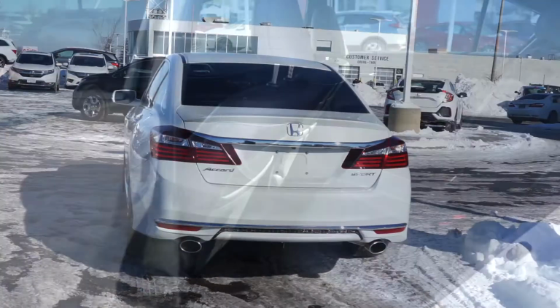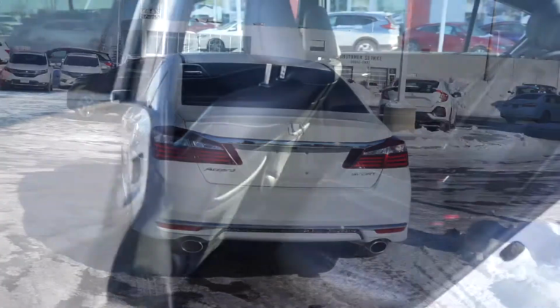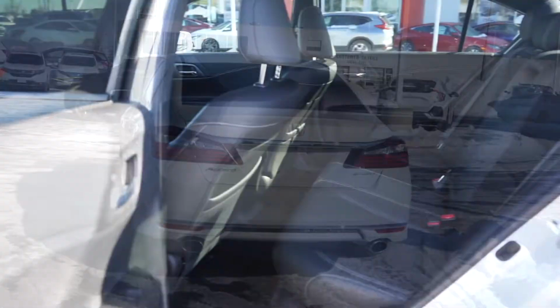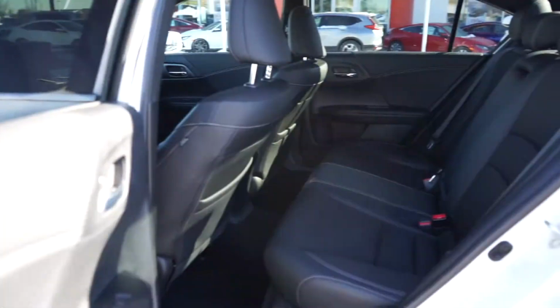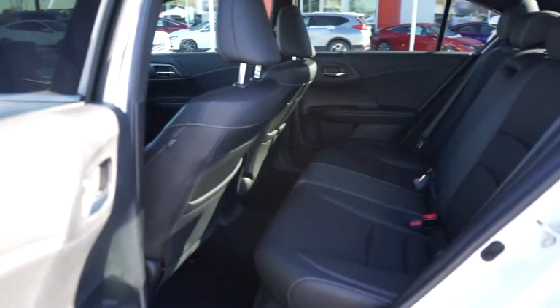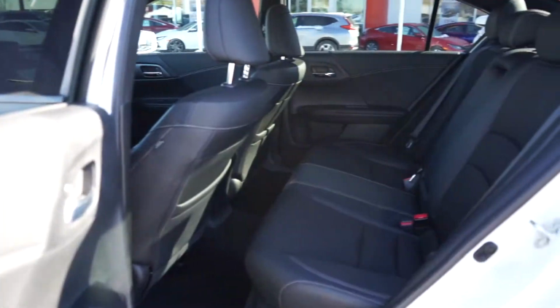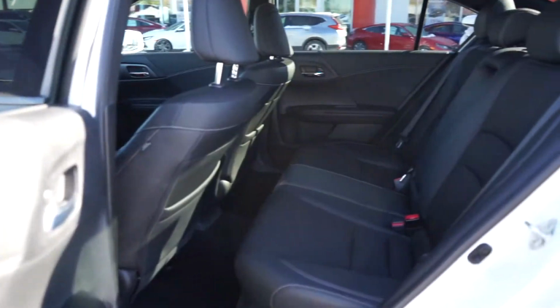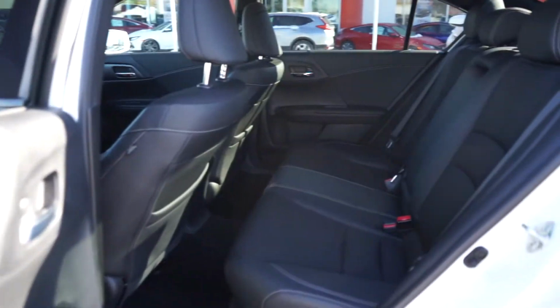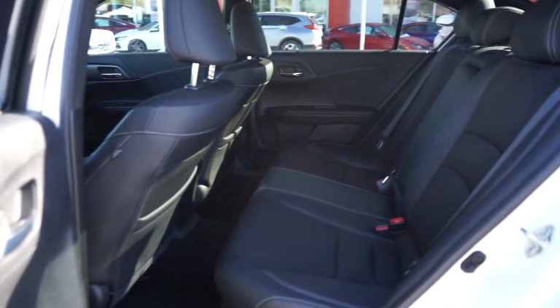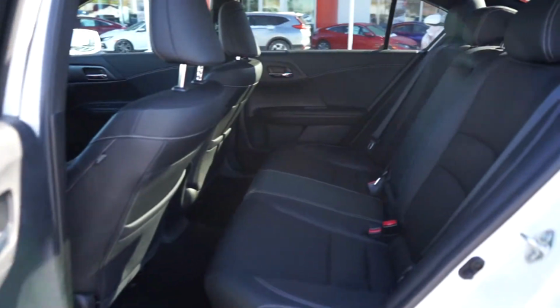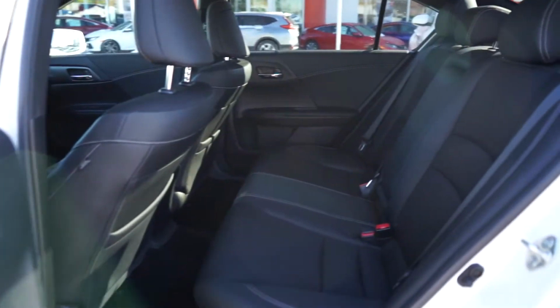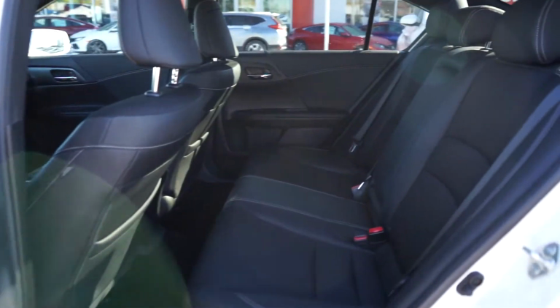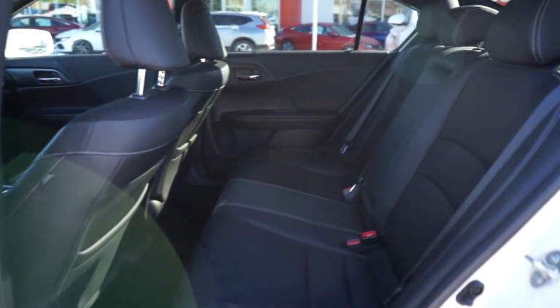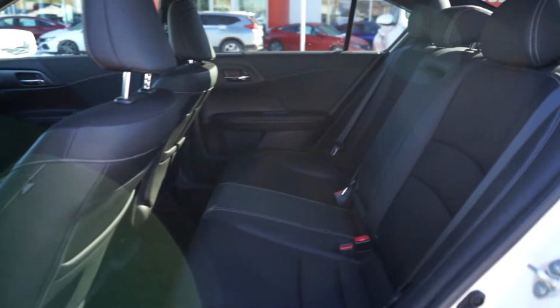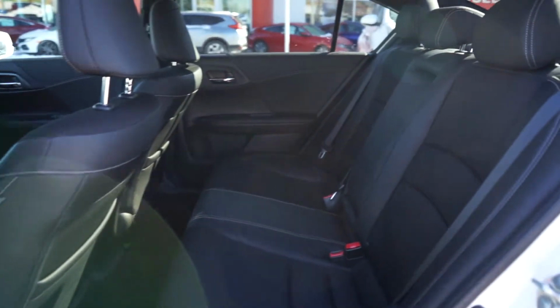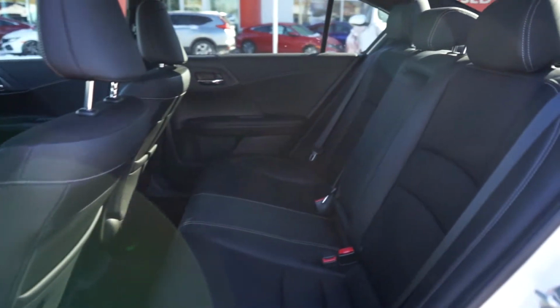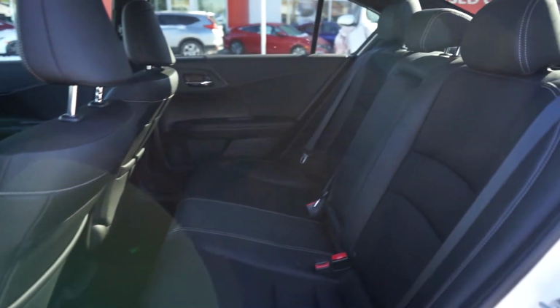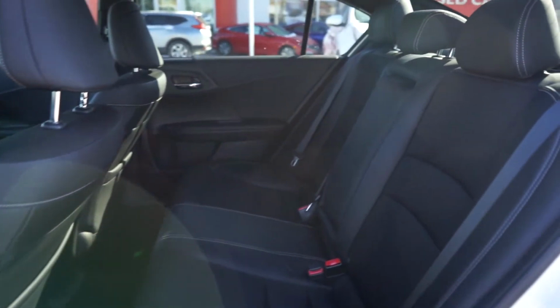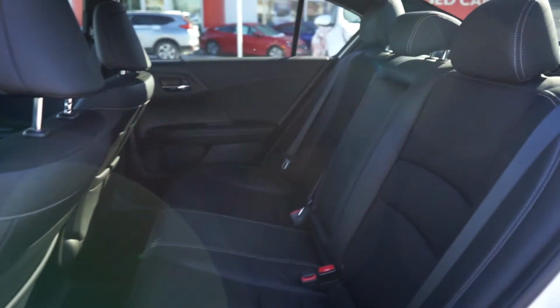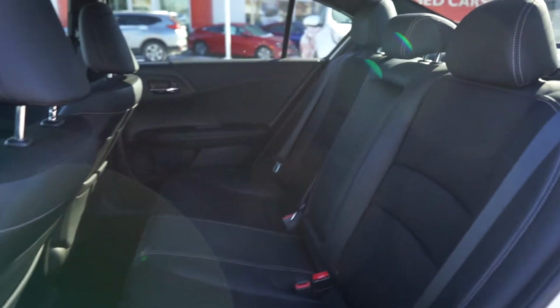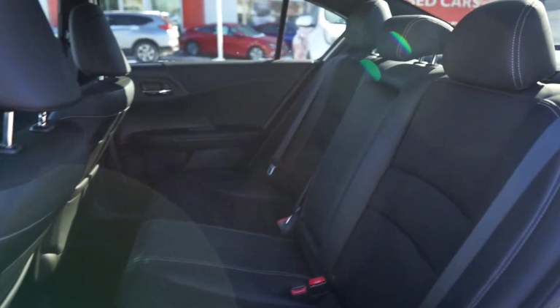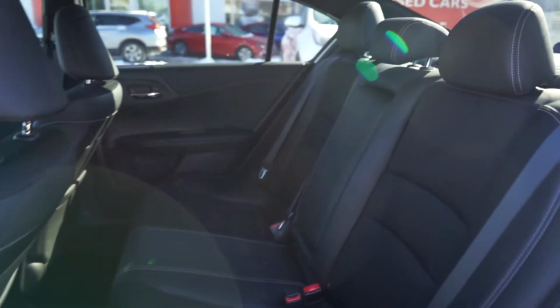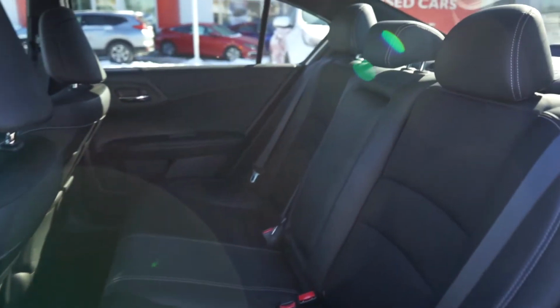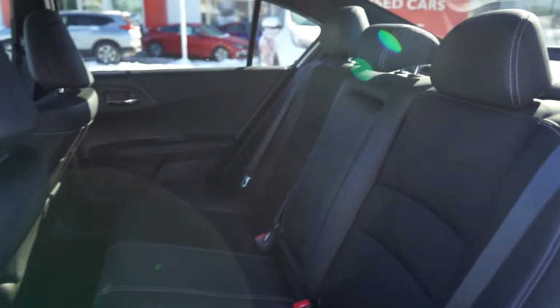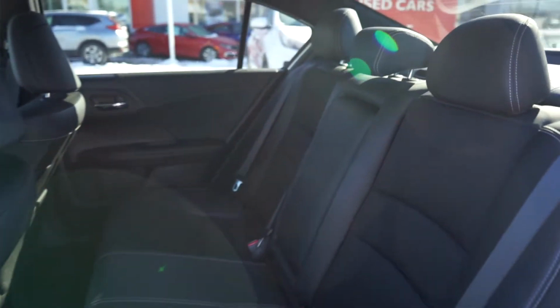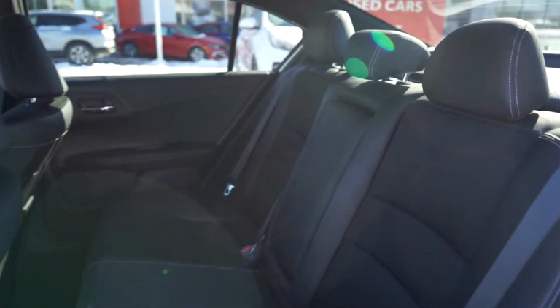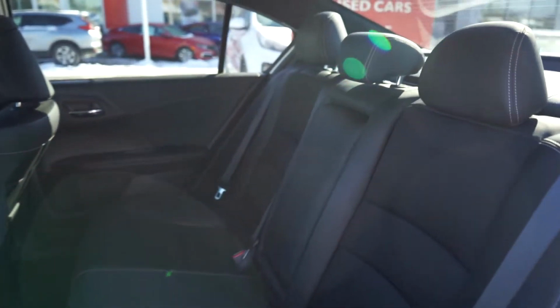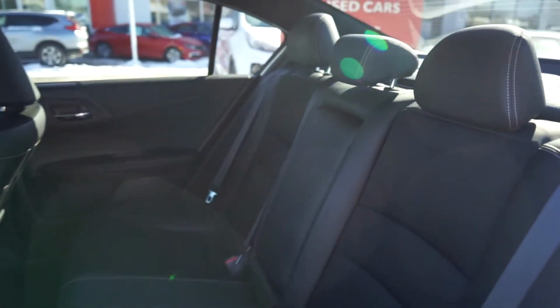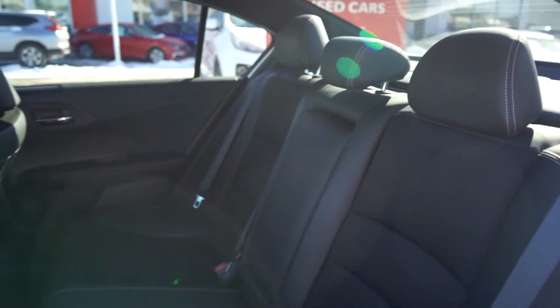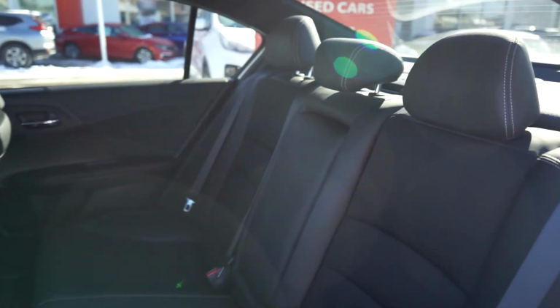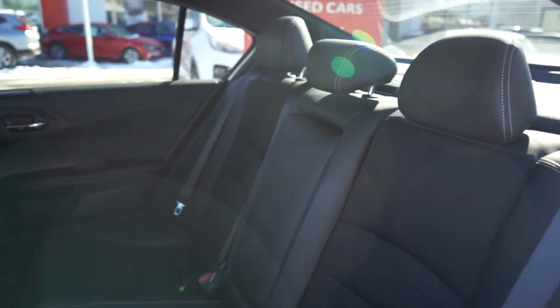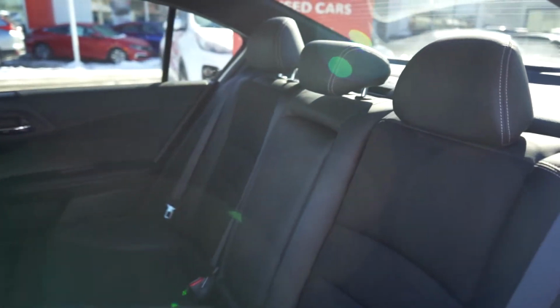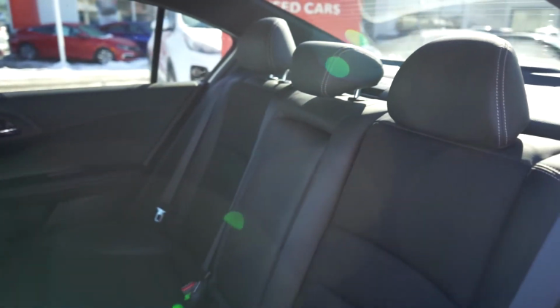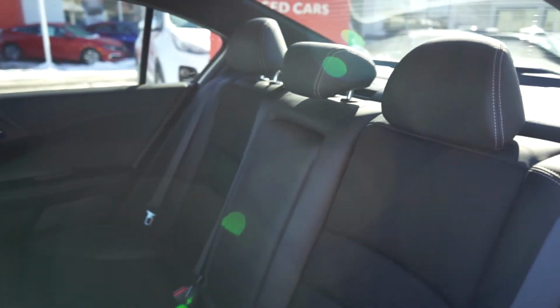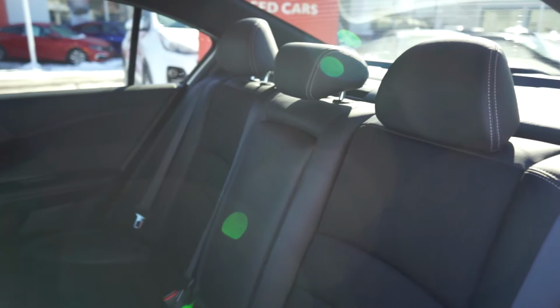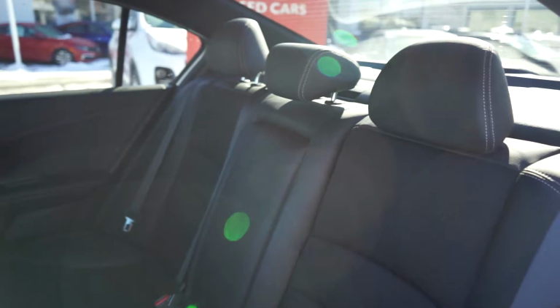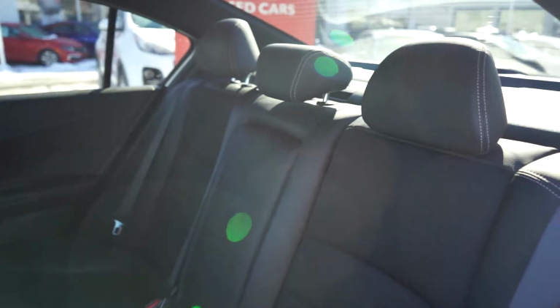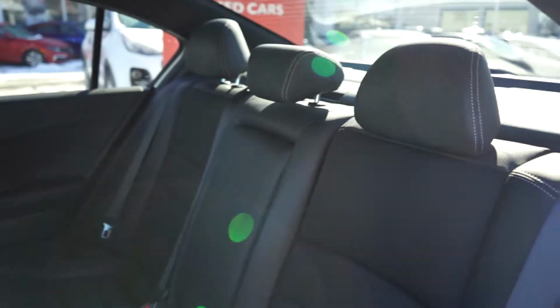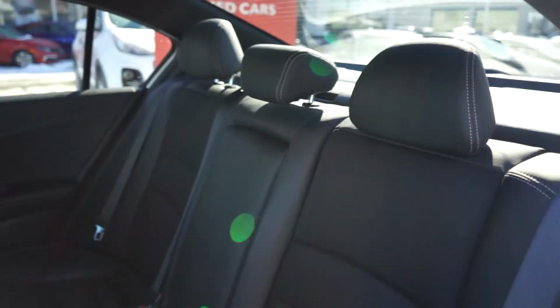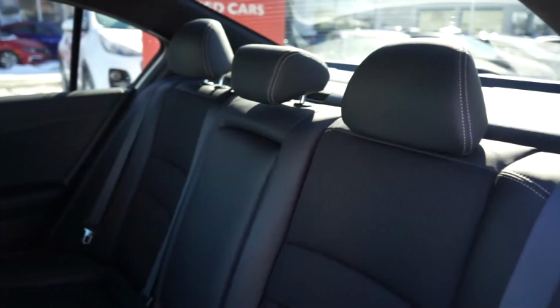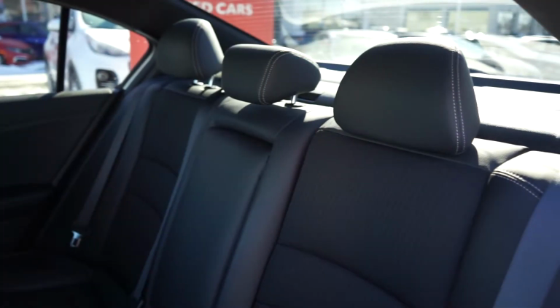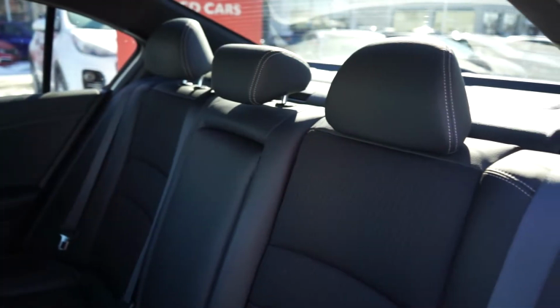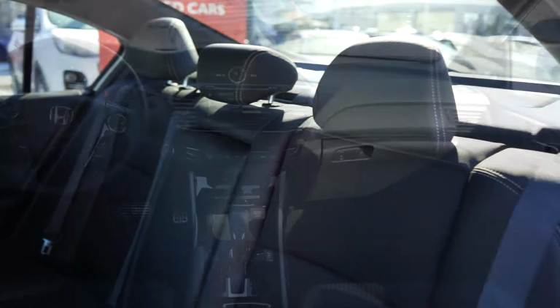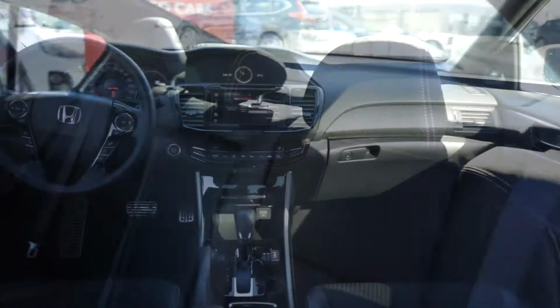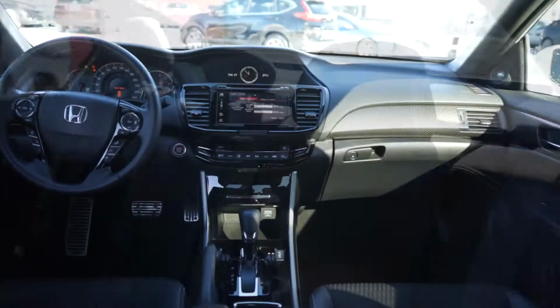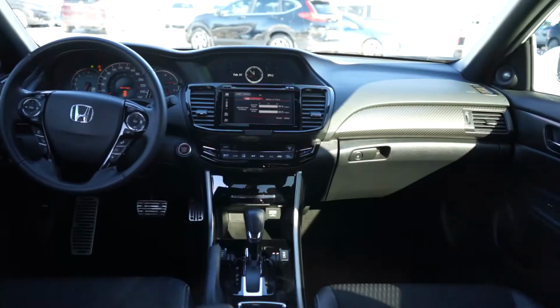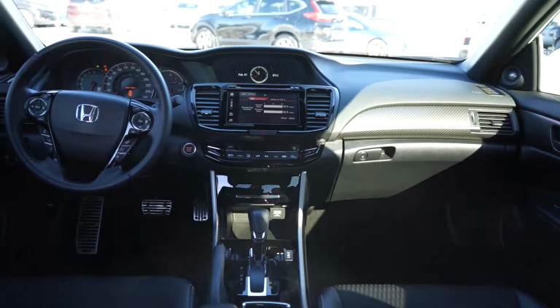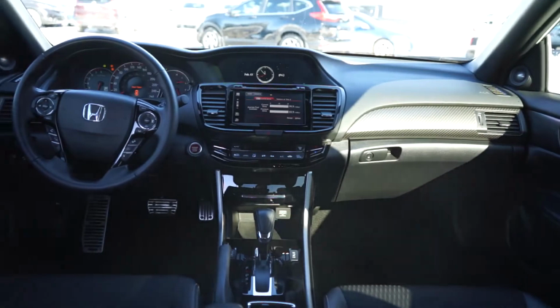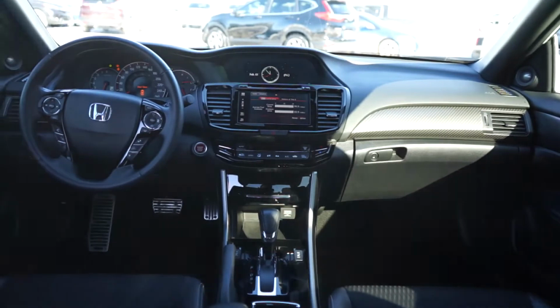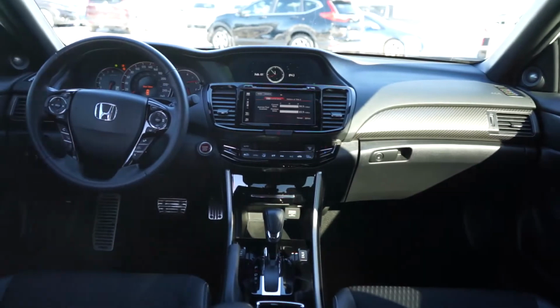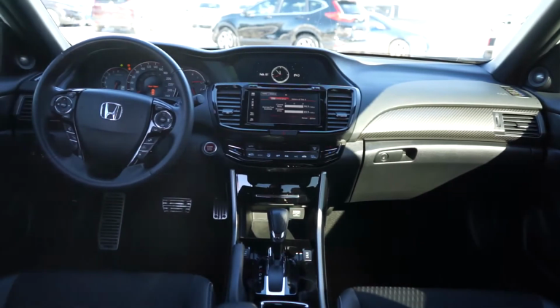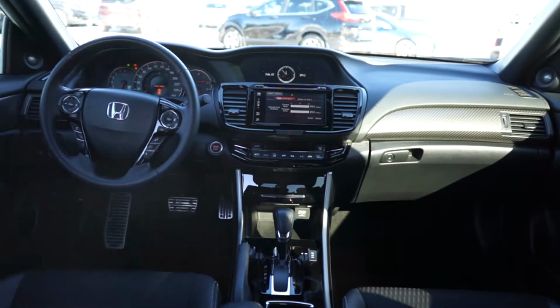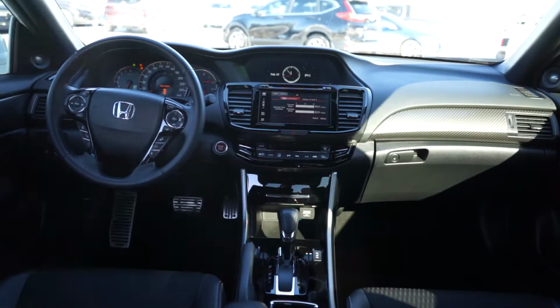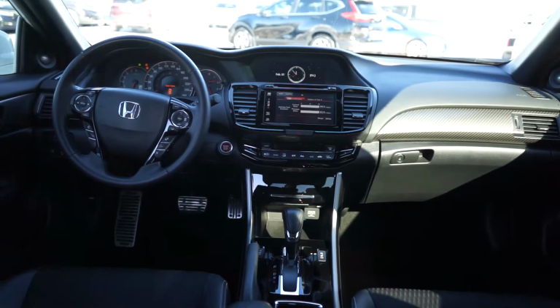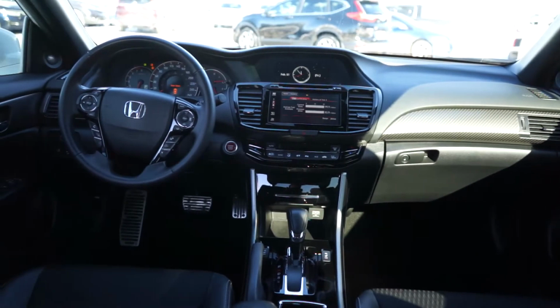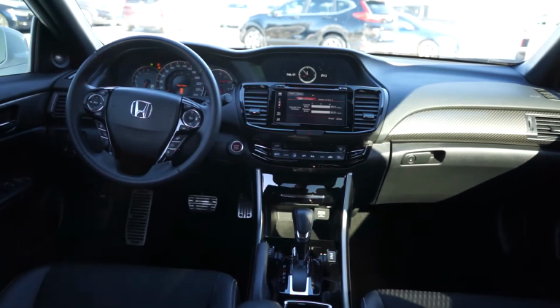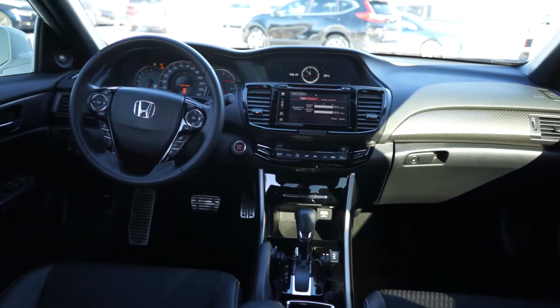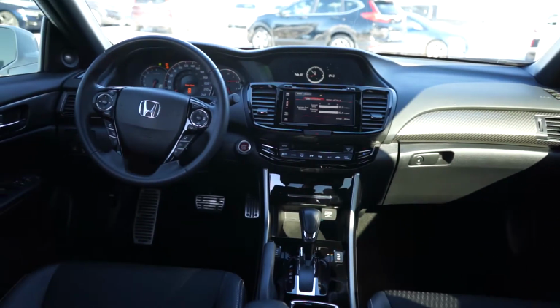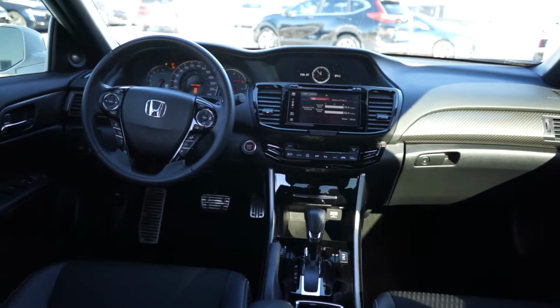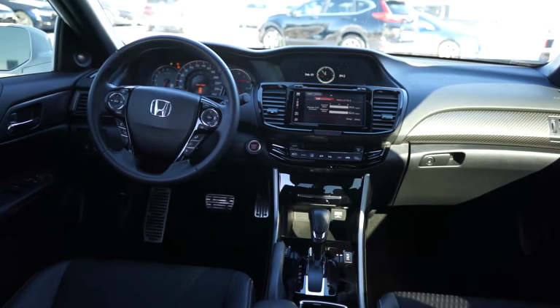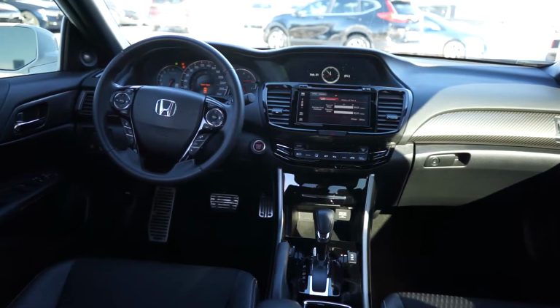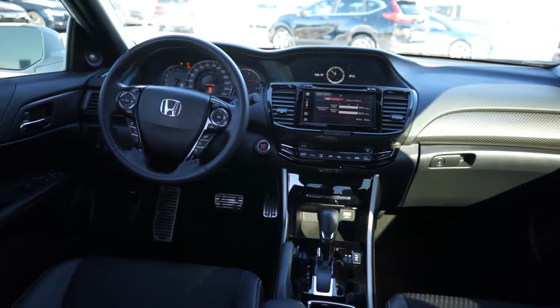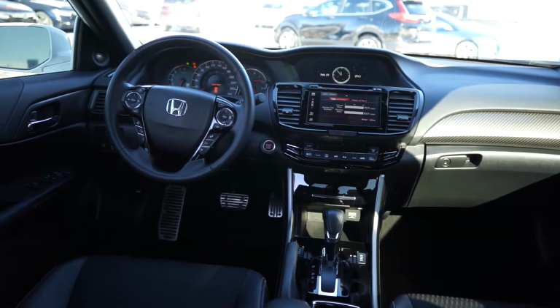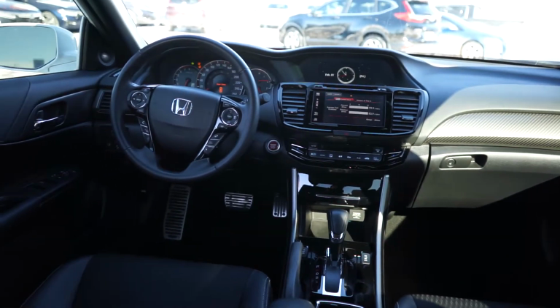Moving inside, the clean cloth interior is practical and comfortable. Towards the front of the cabin, it's been recently detailed with no bad or tobacco odors.